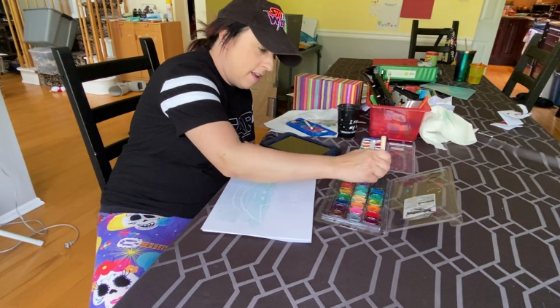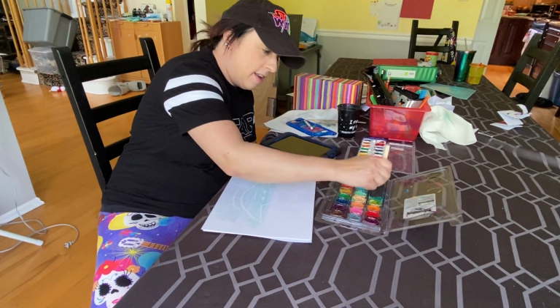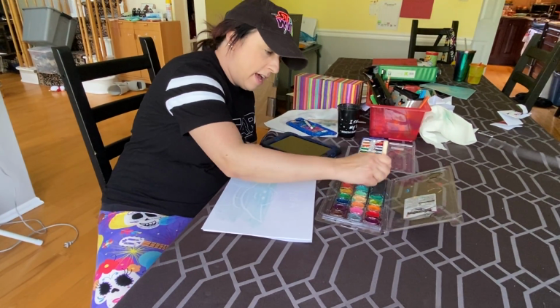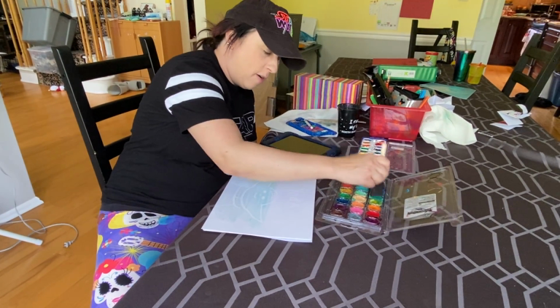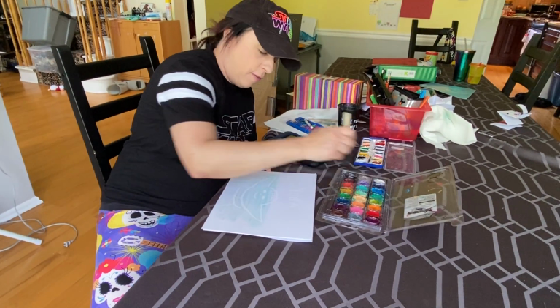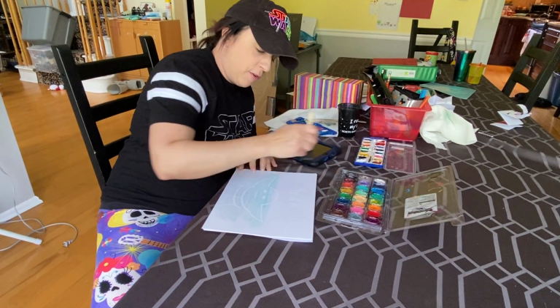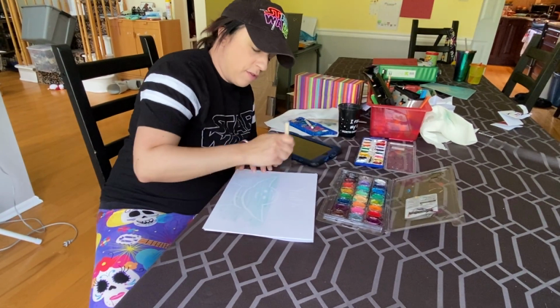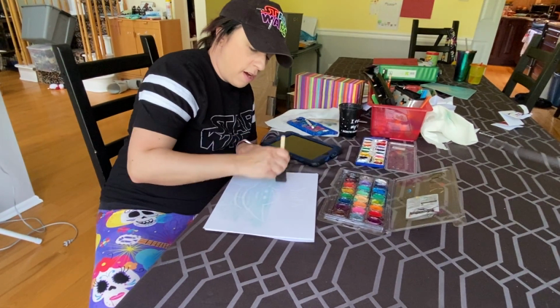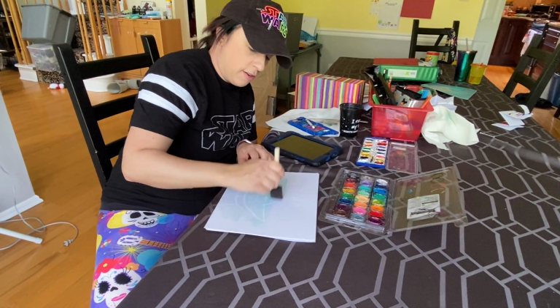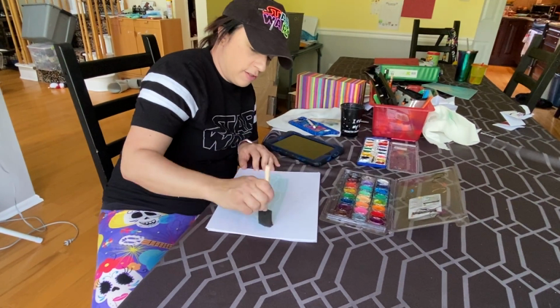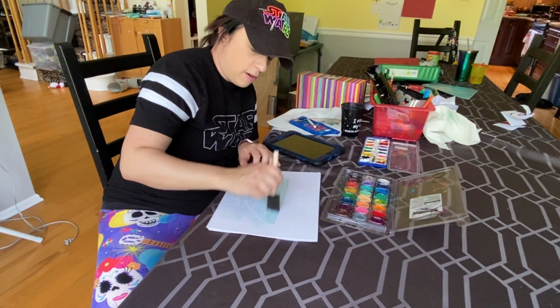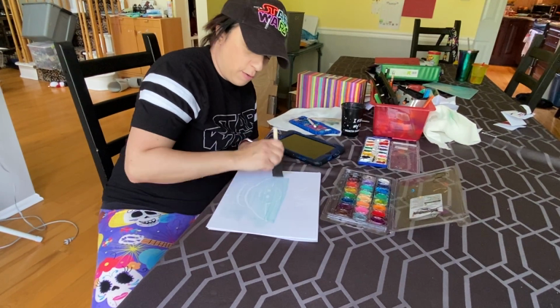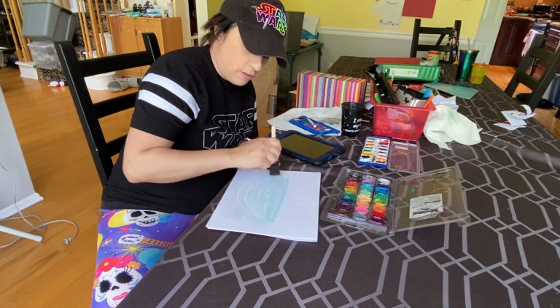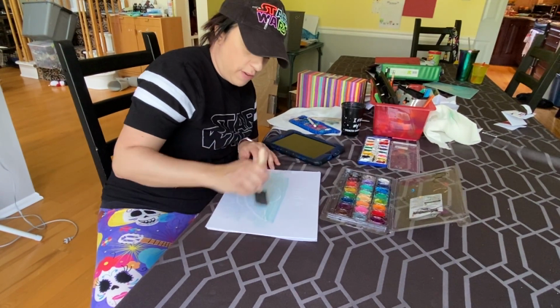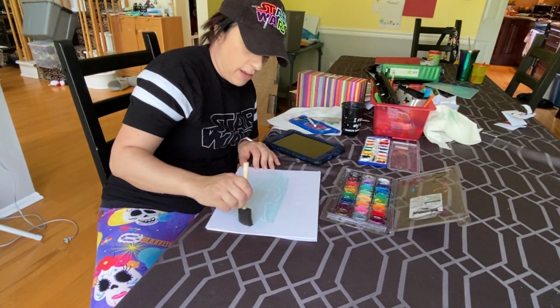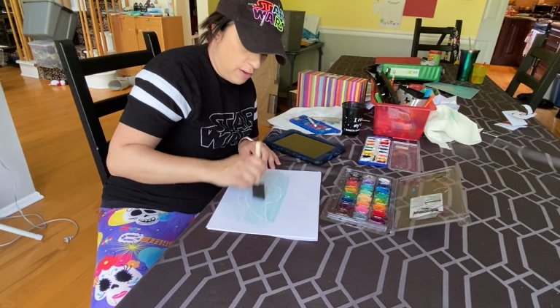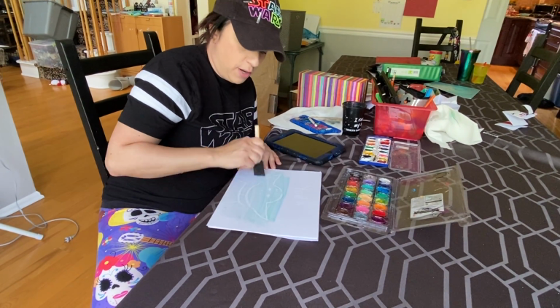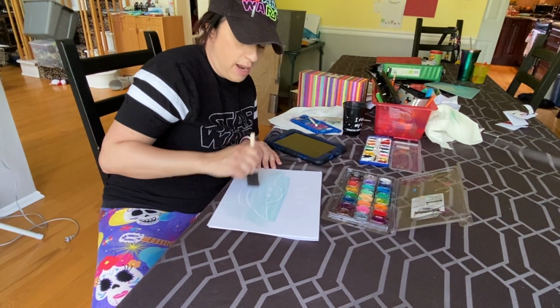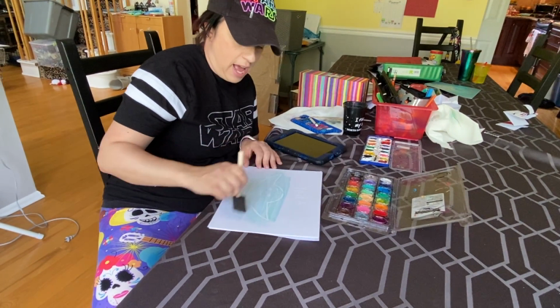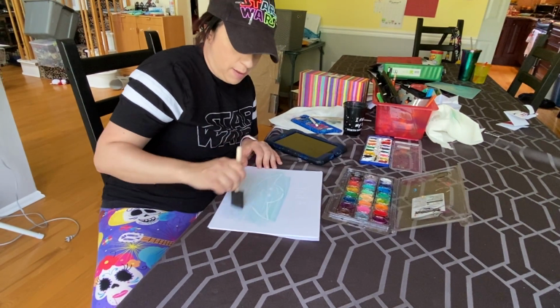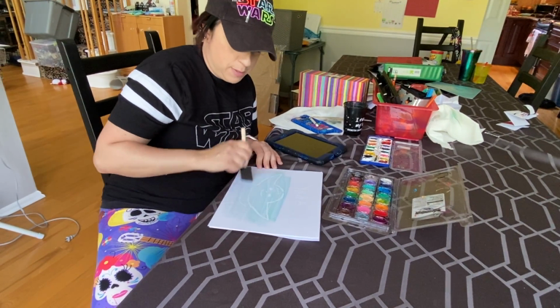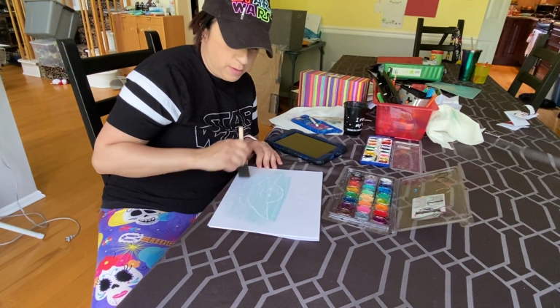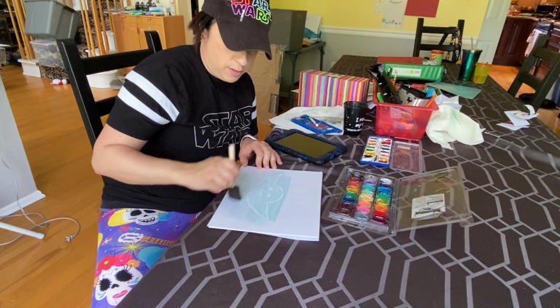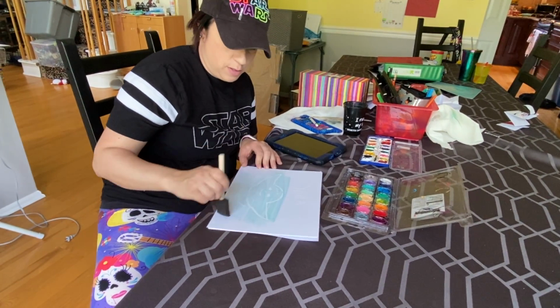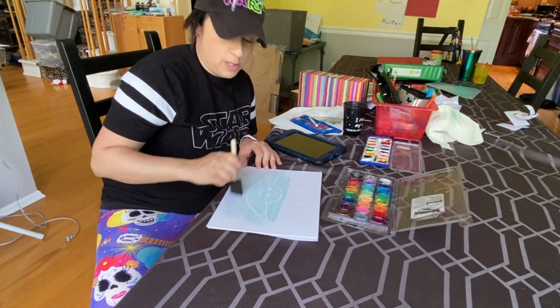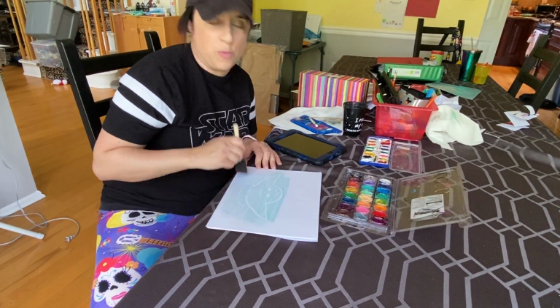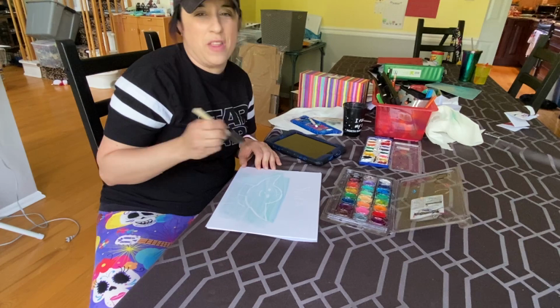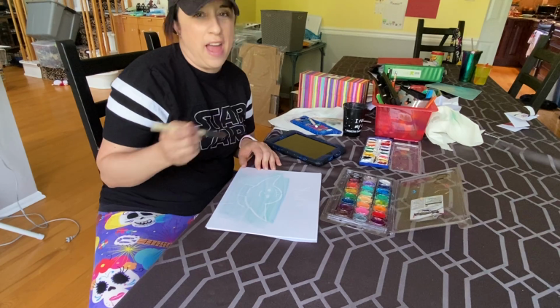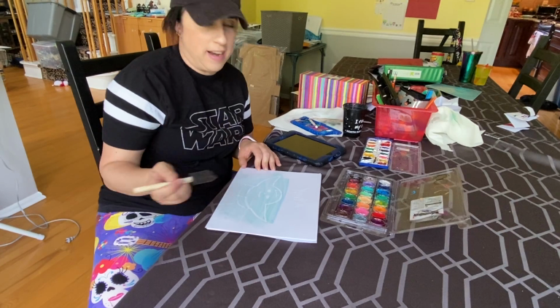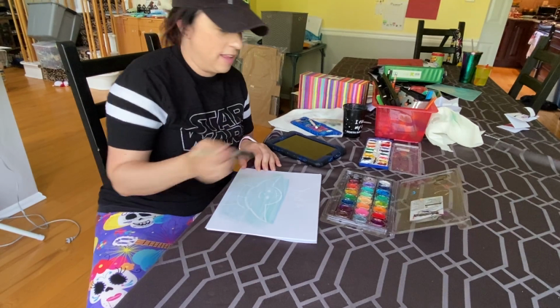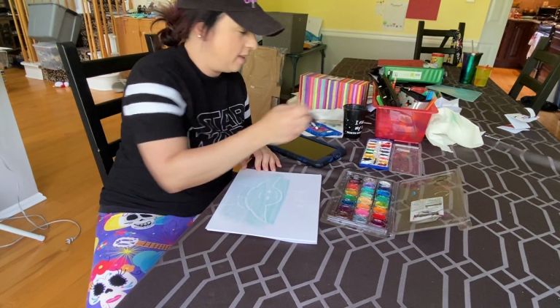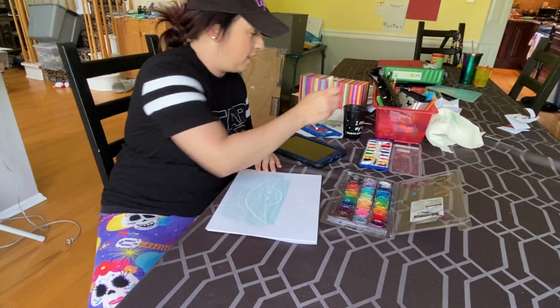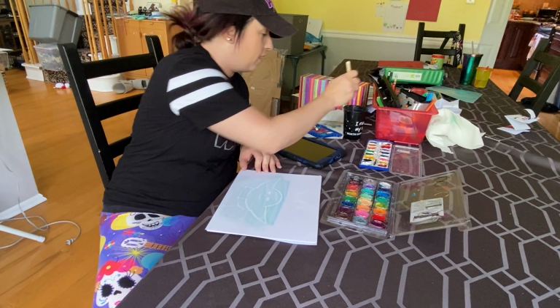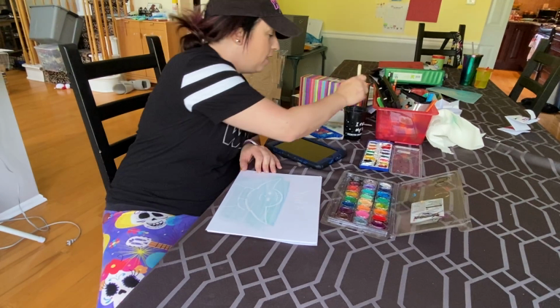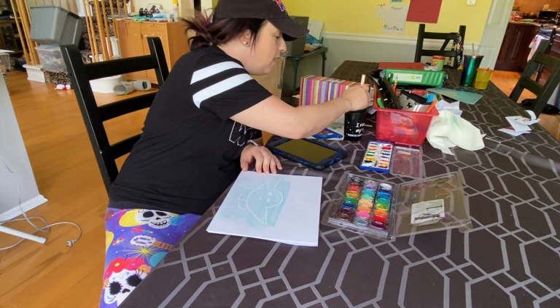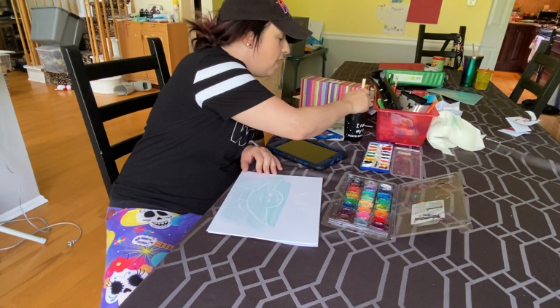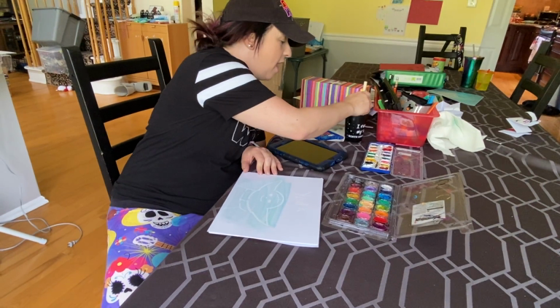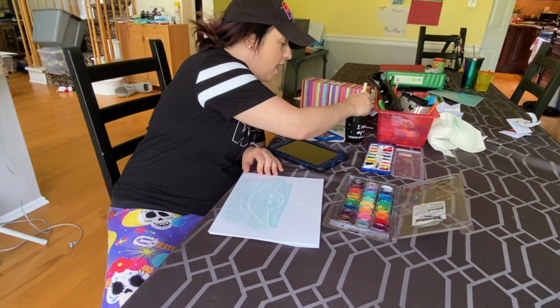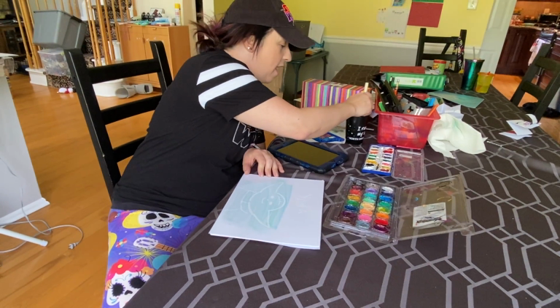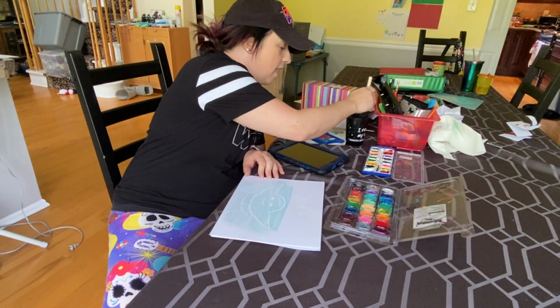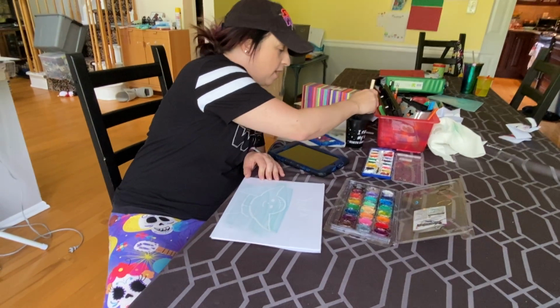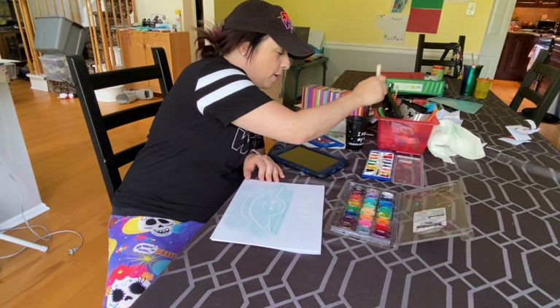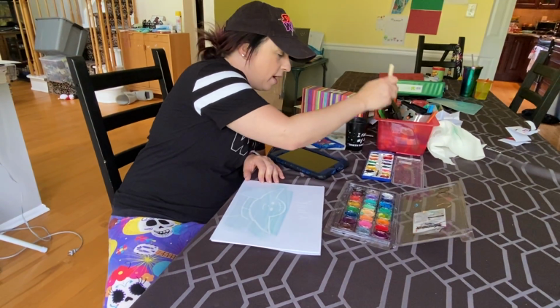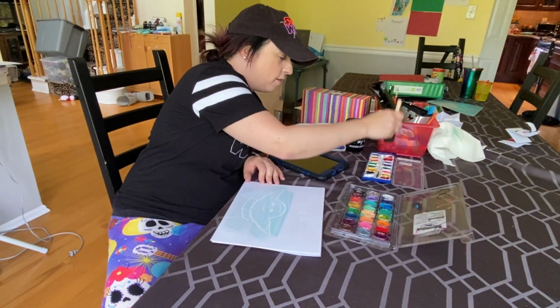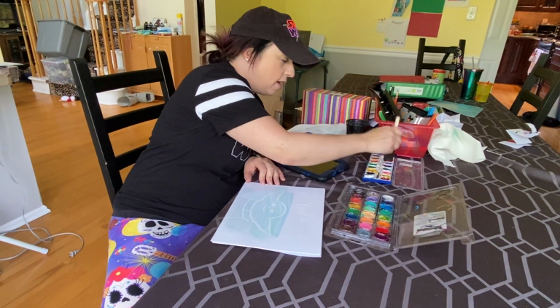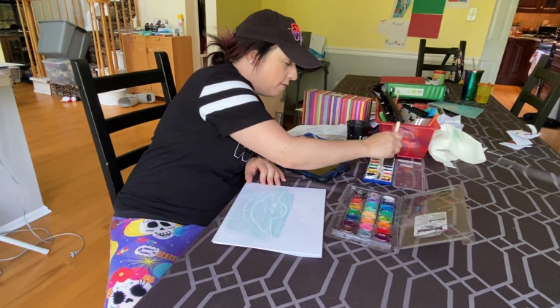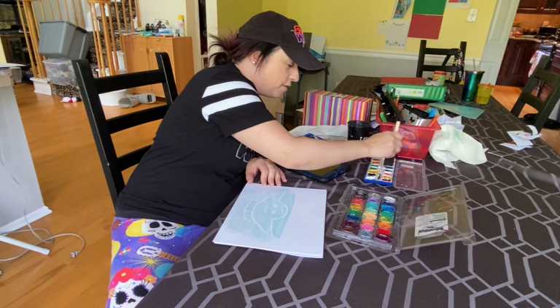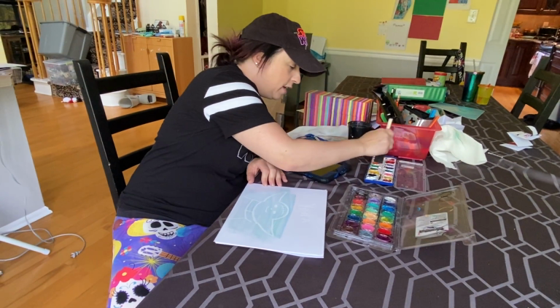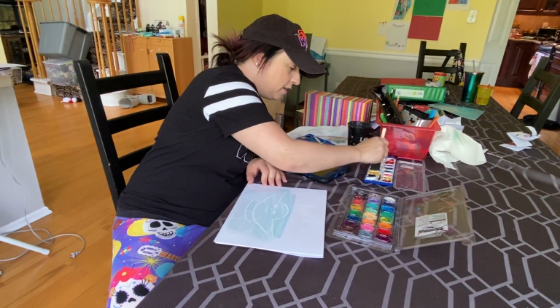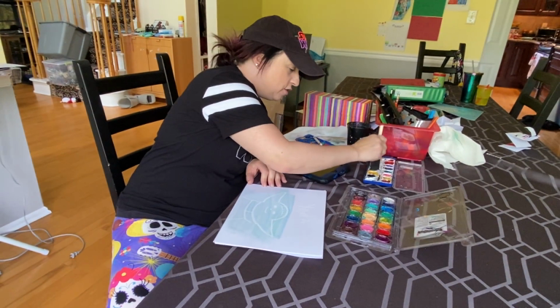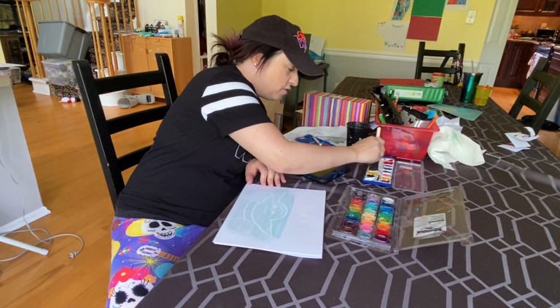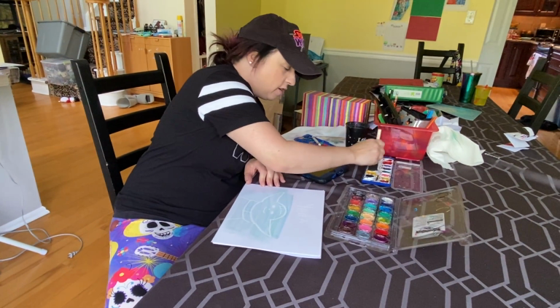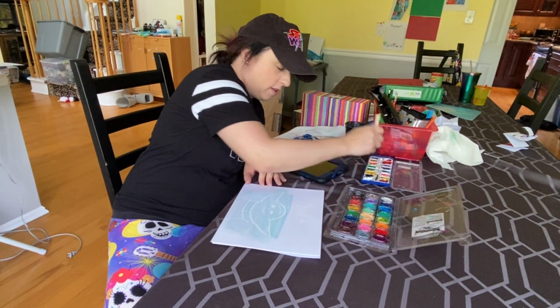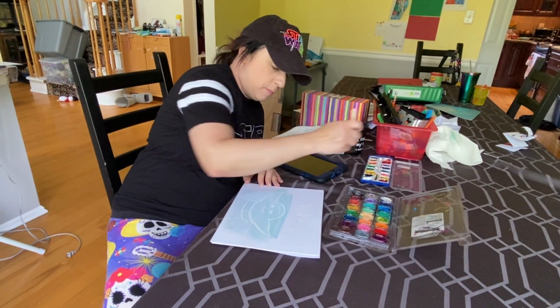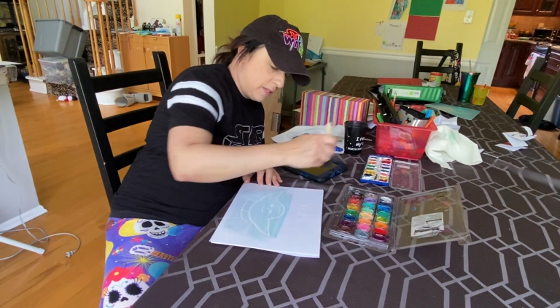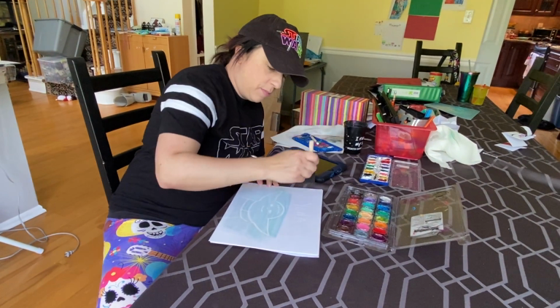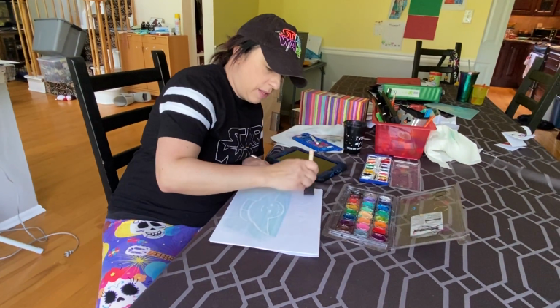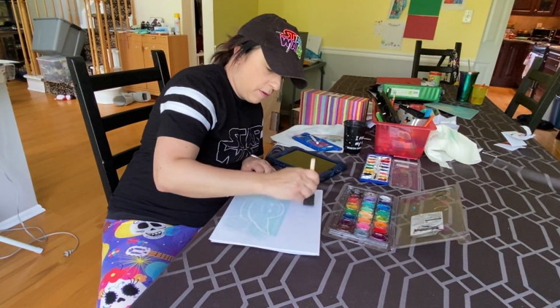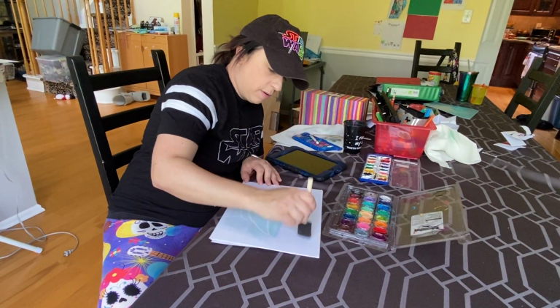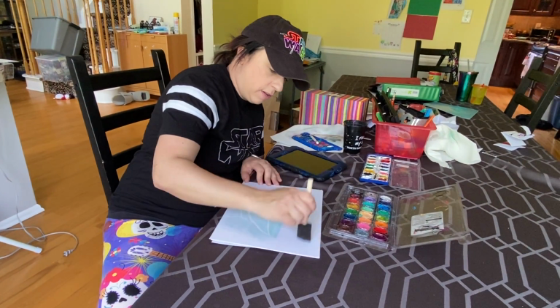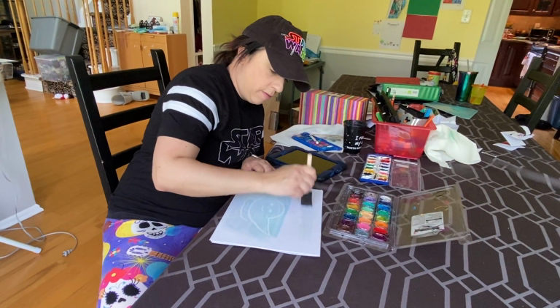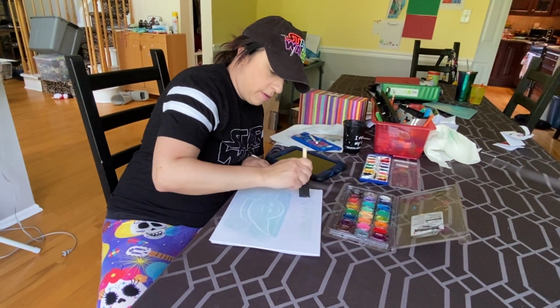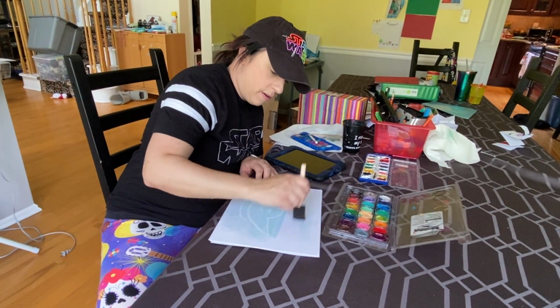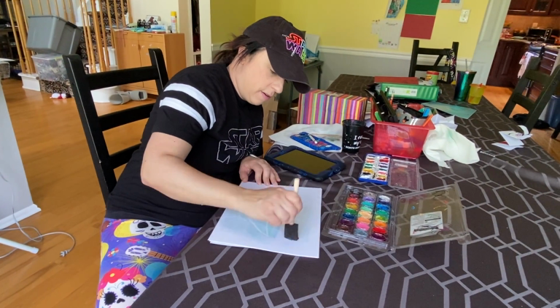Now if you're not a Star Wars fan, you can absolutely do this with anything — any pattern. Have your kids draw up something really fun.